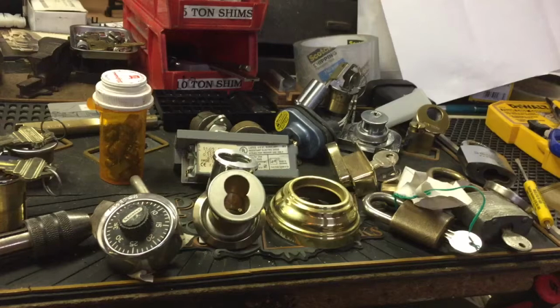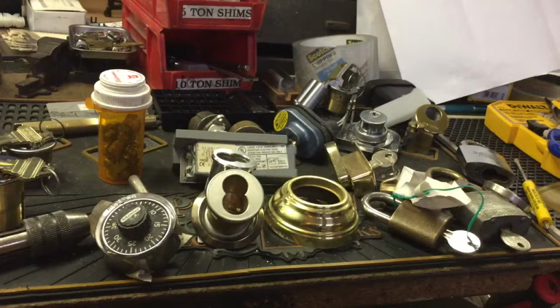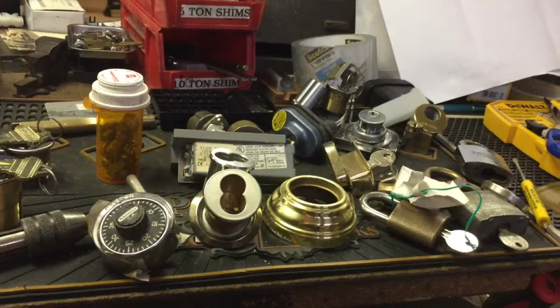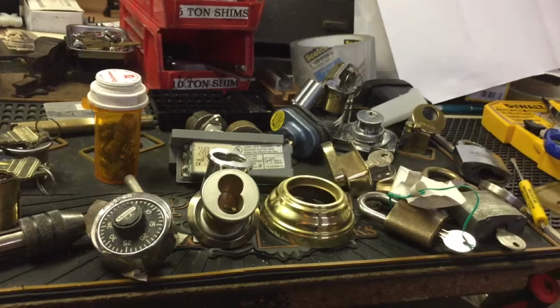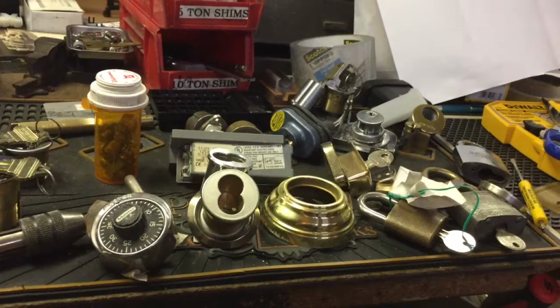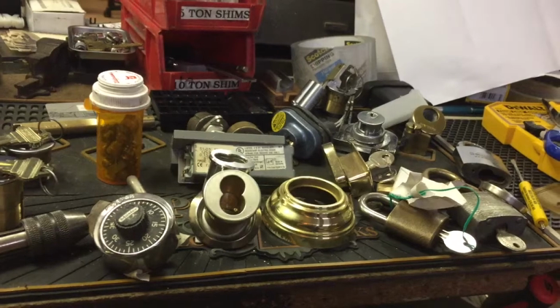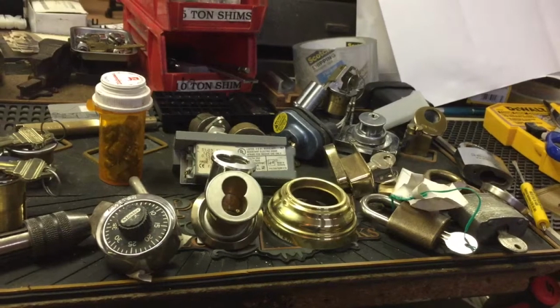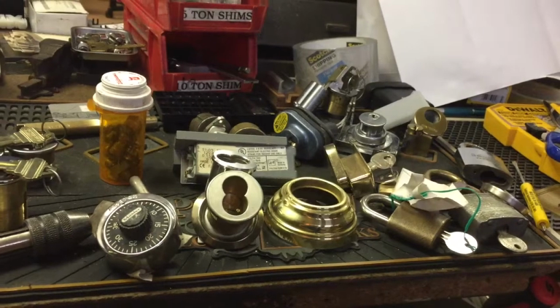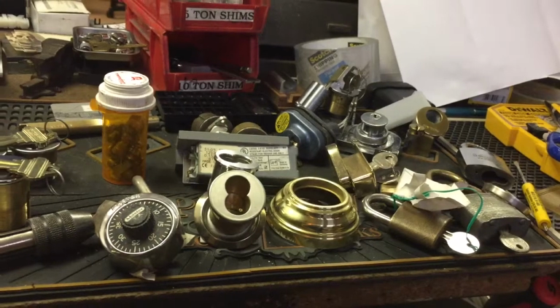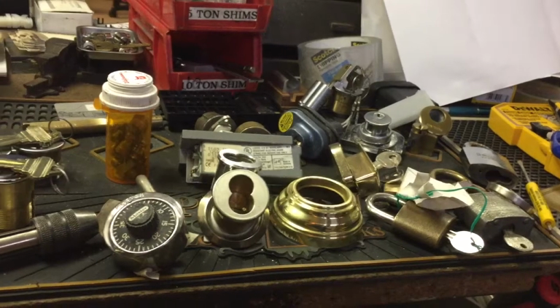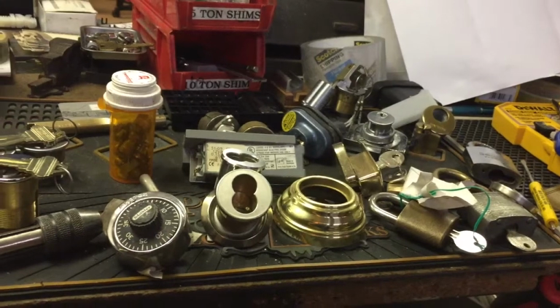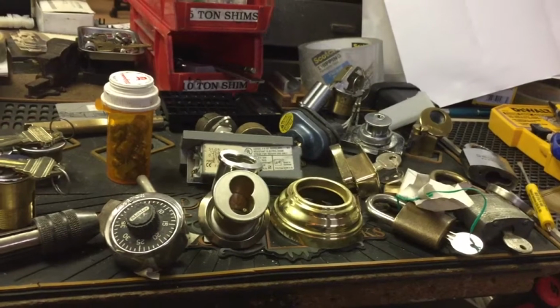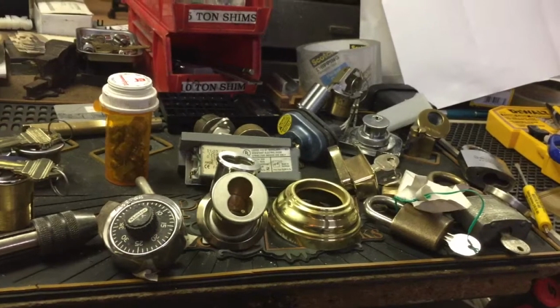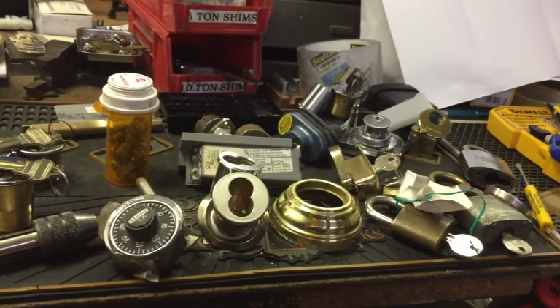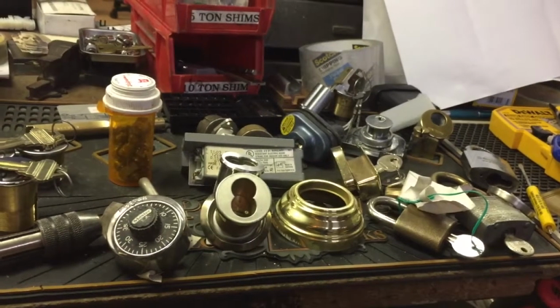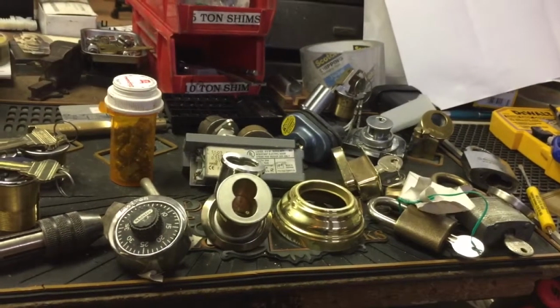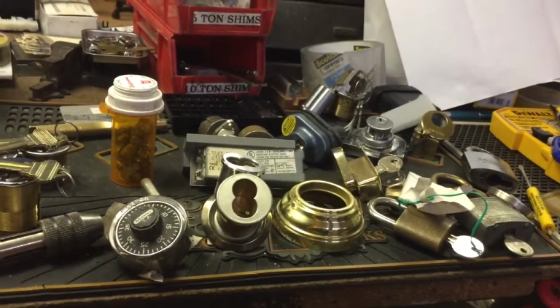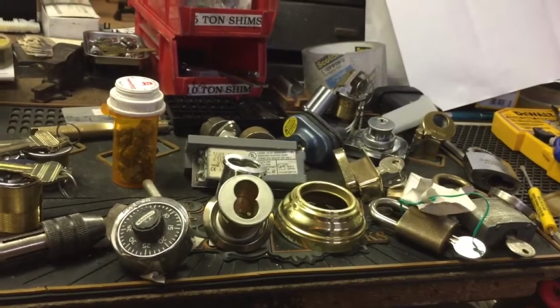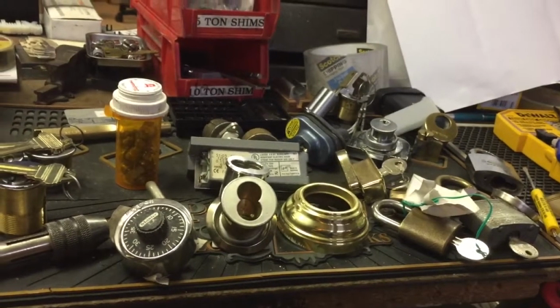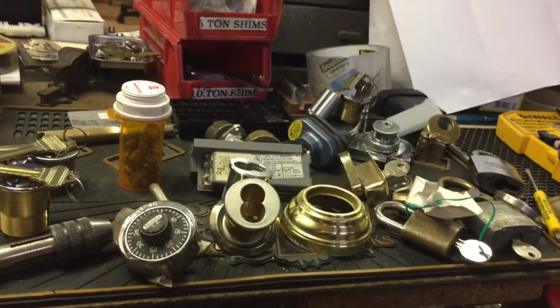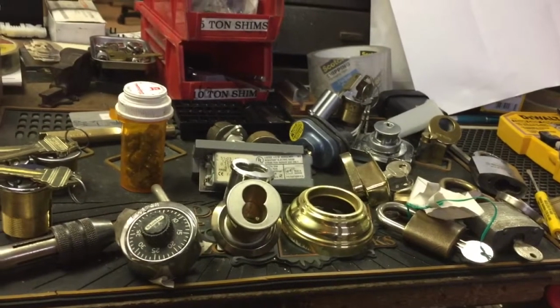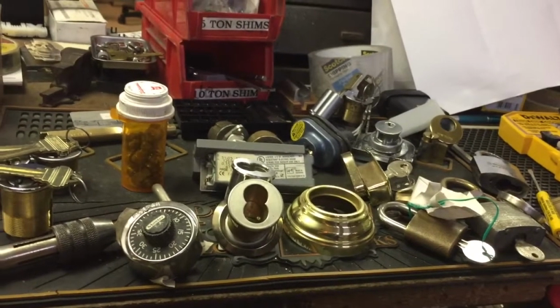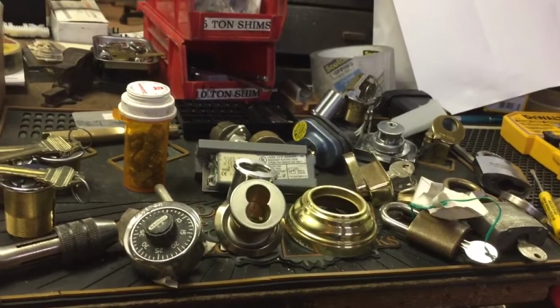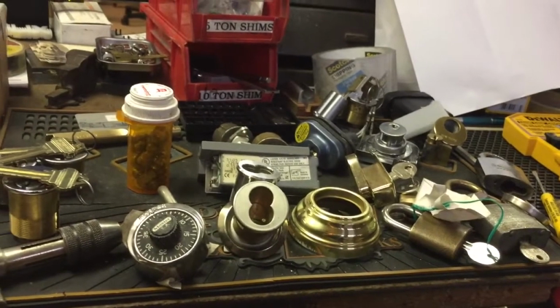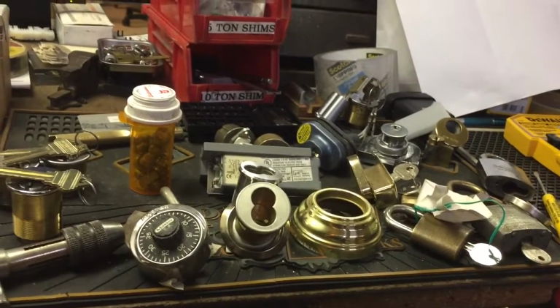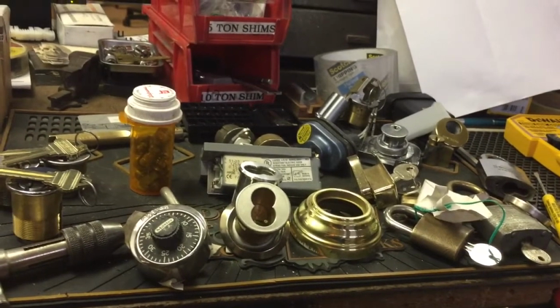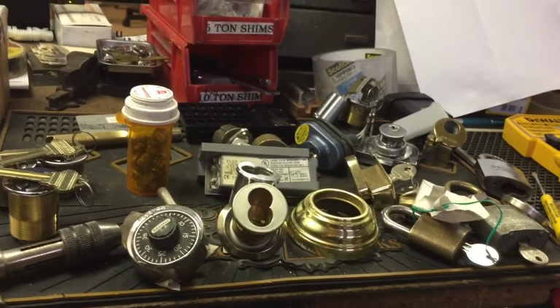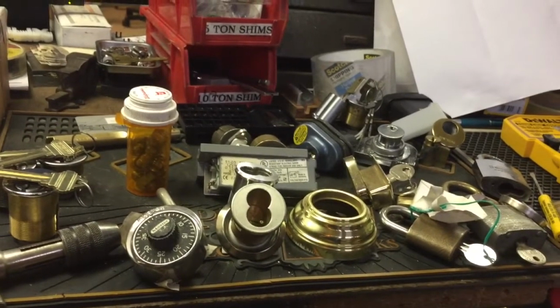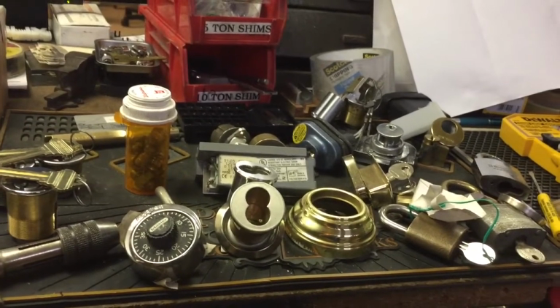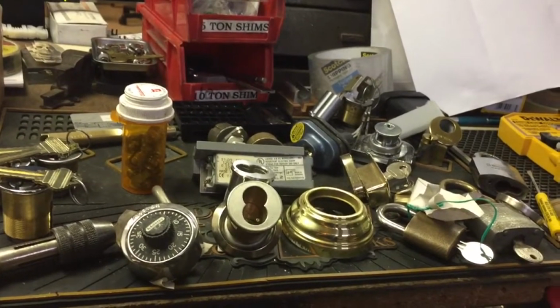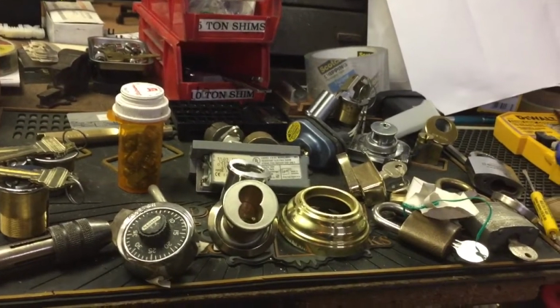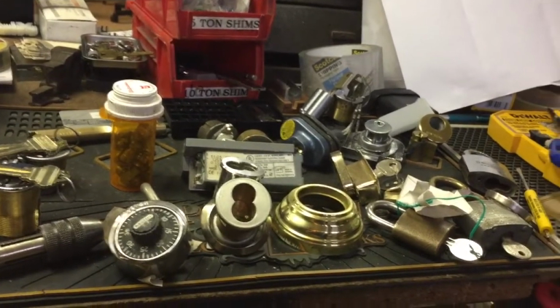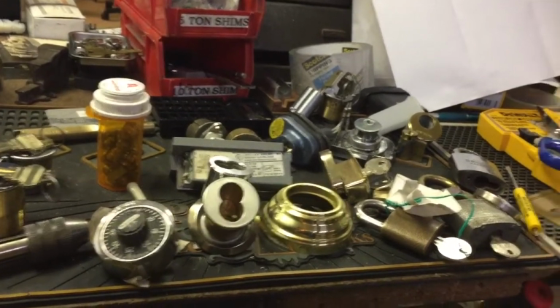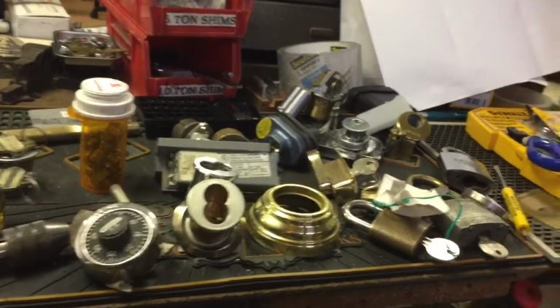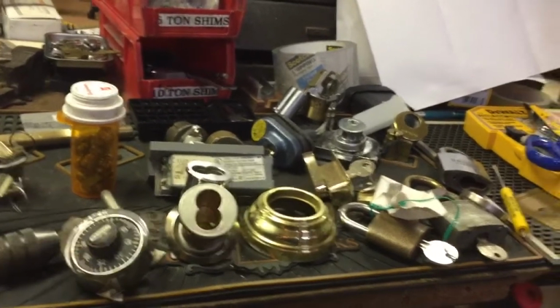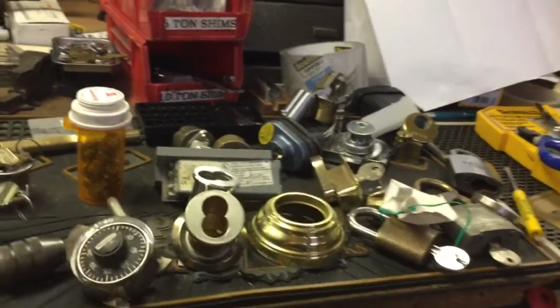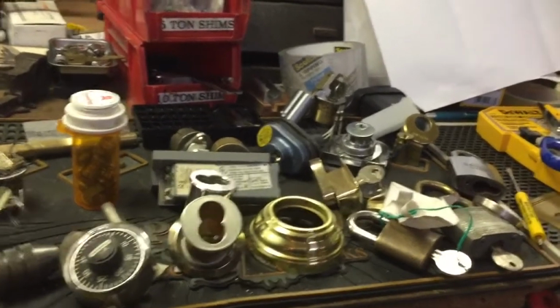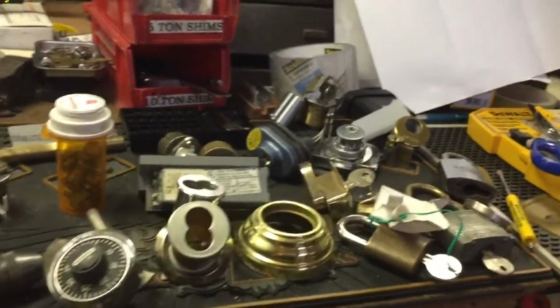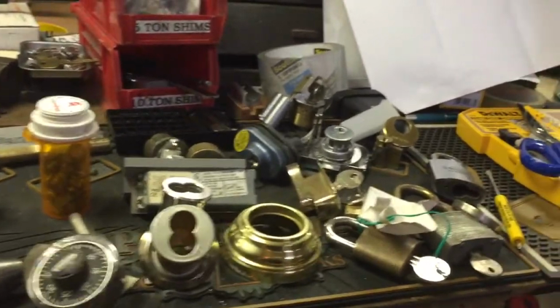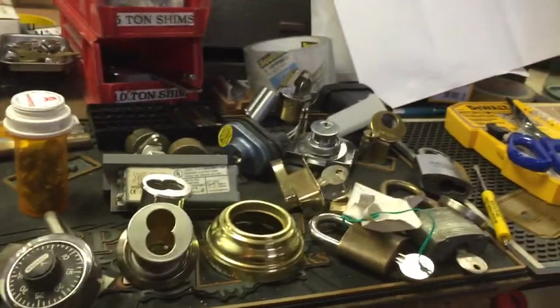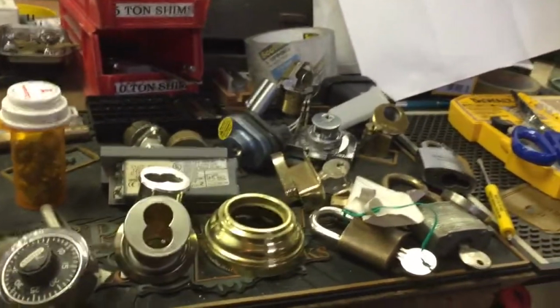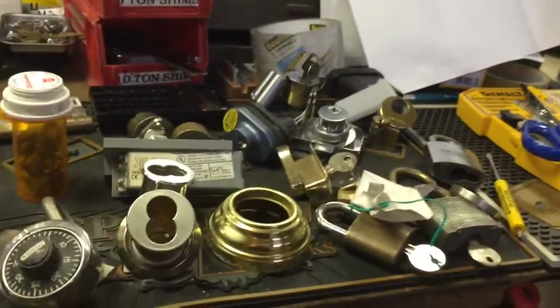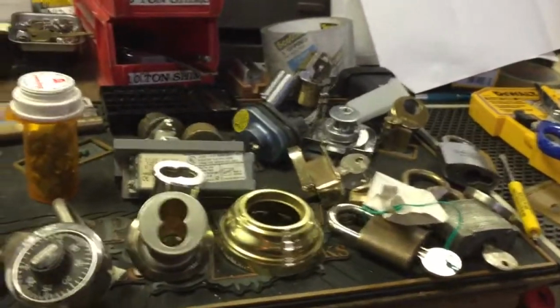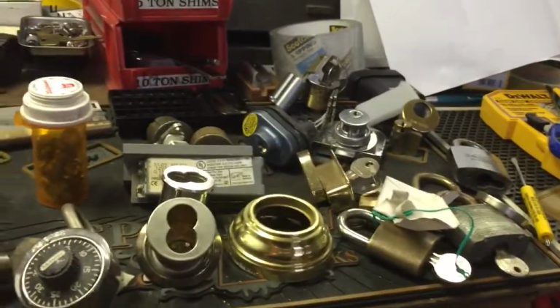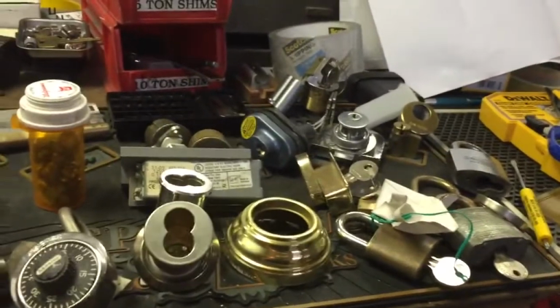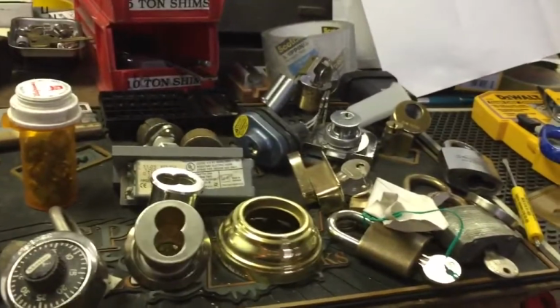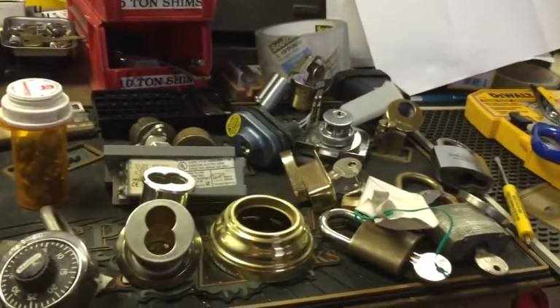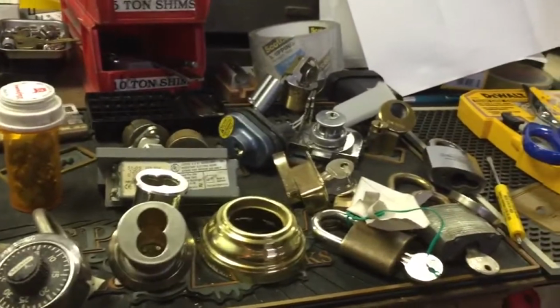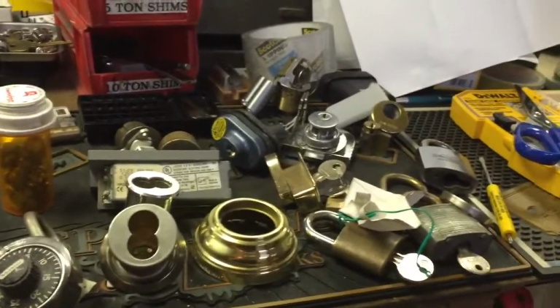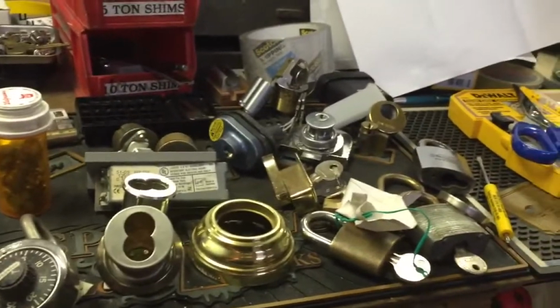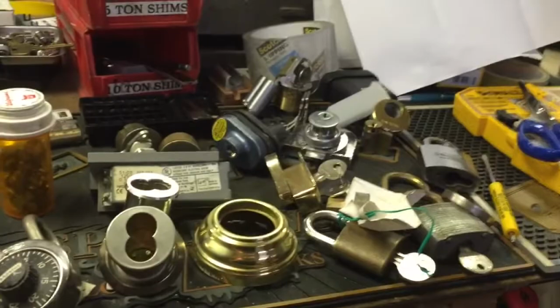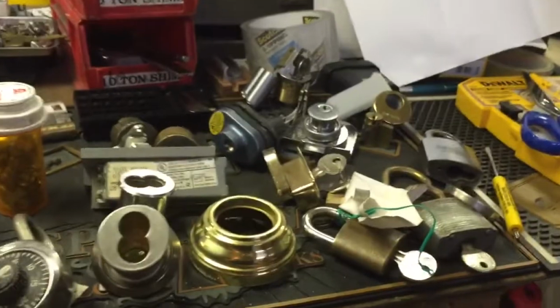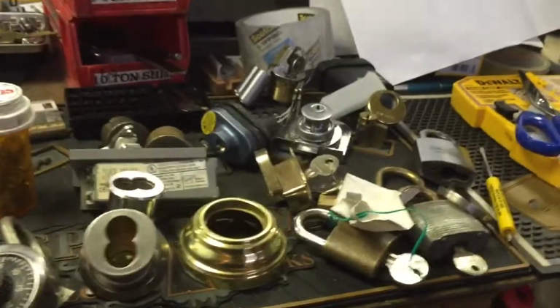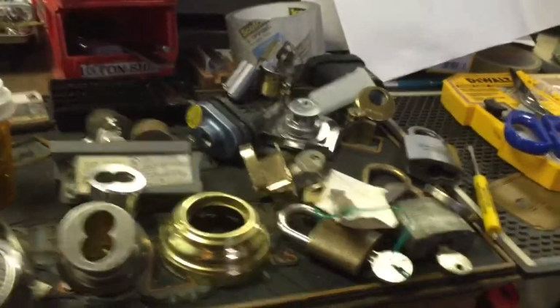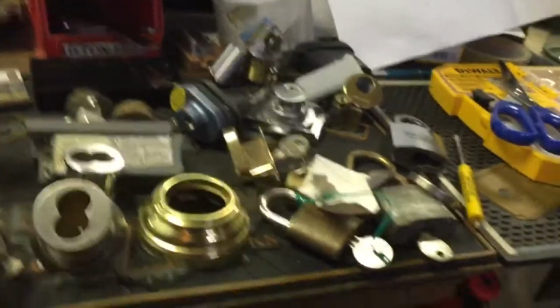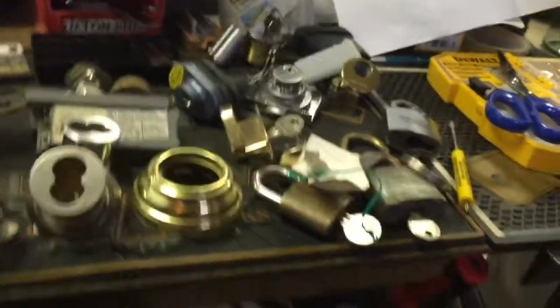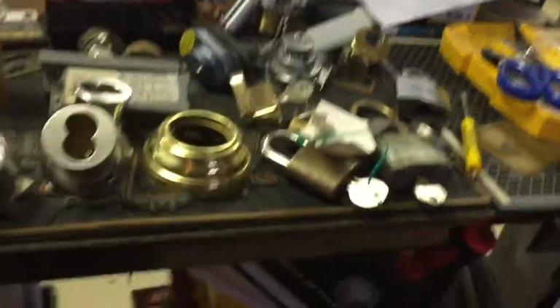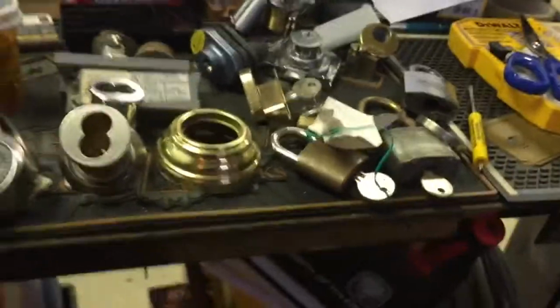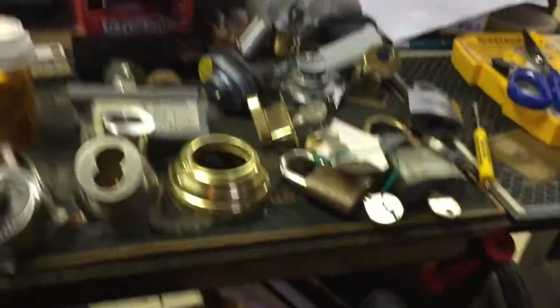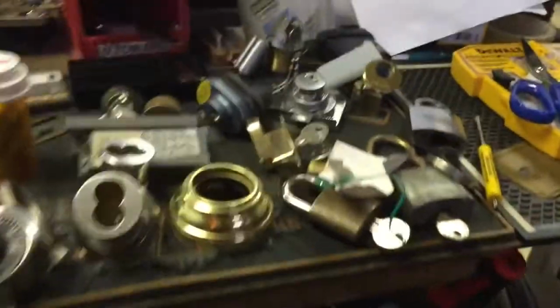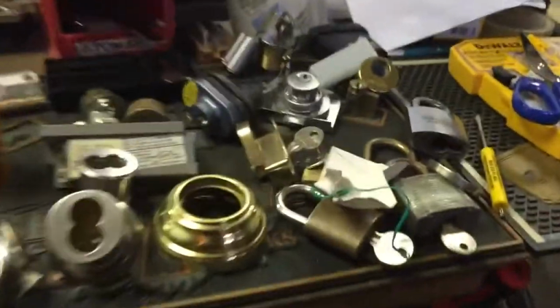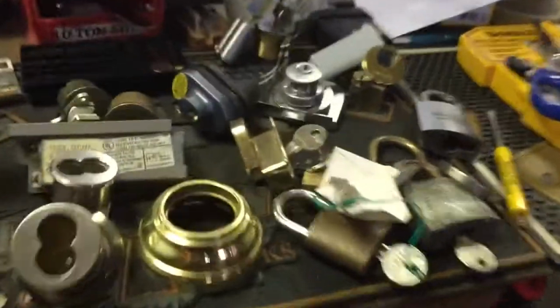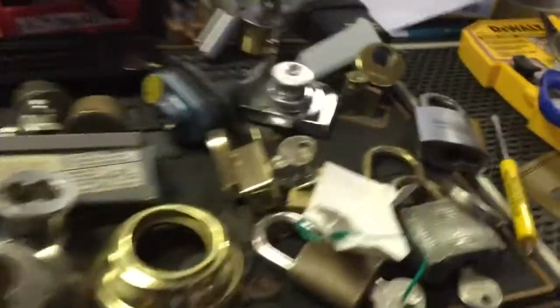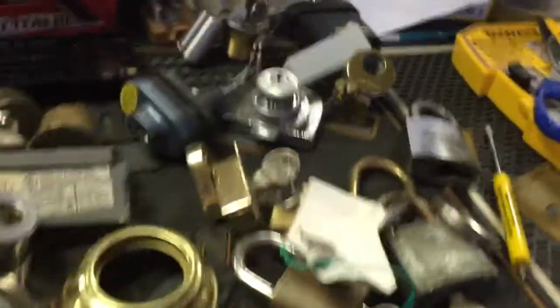Alright guys, I swear this is going to be my last video for March. Got a box from Phoneman — a whole bunch of stuff. We always do trades.